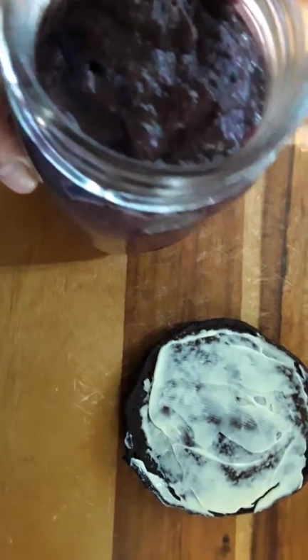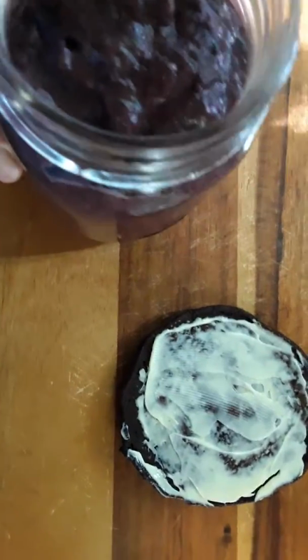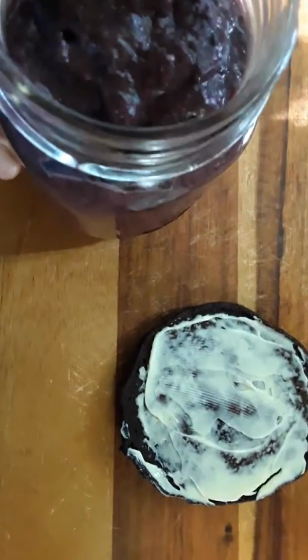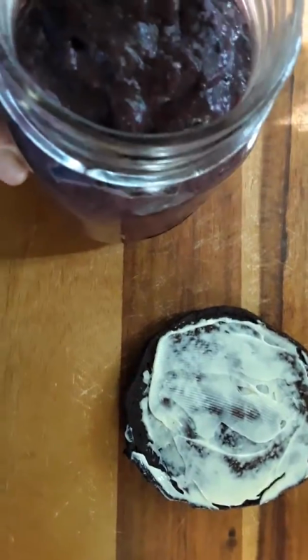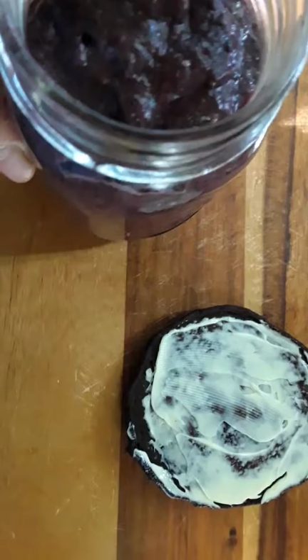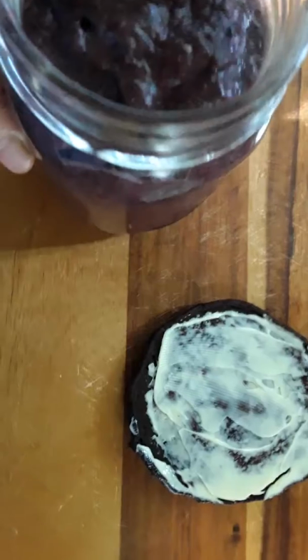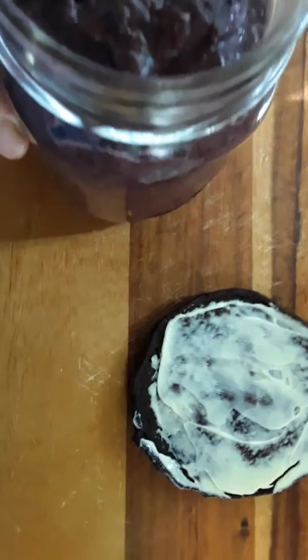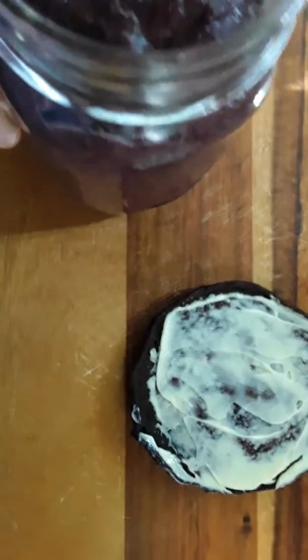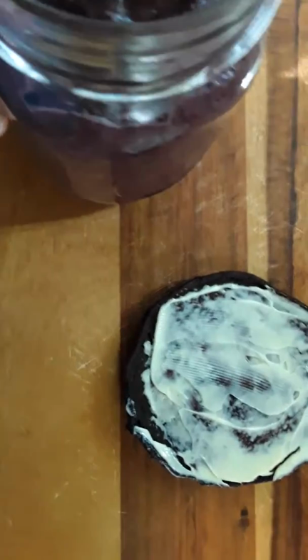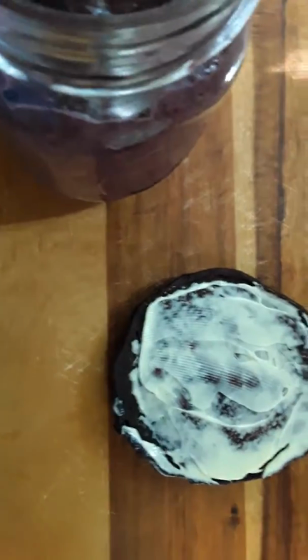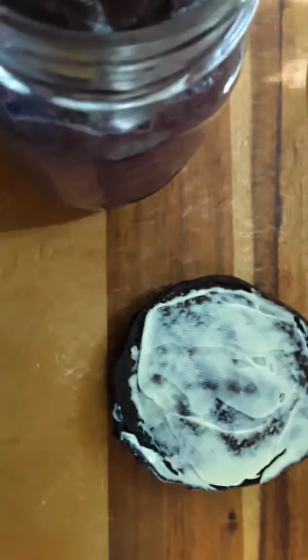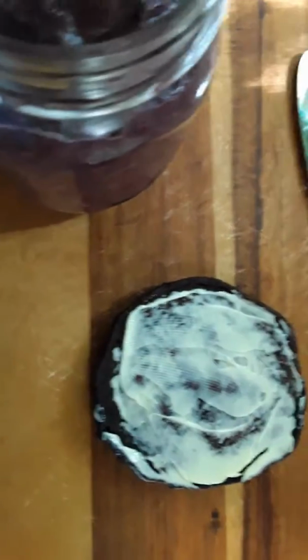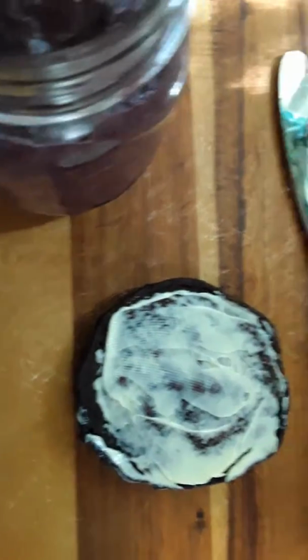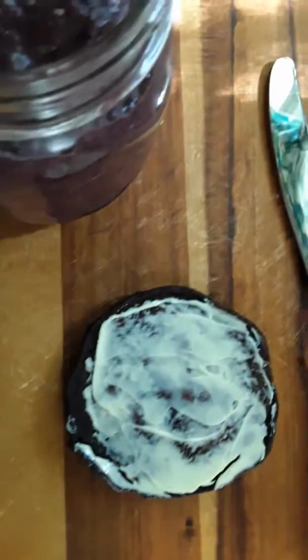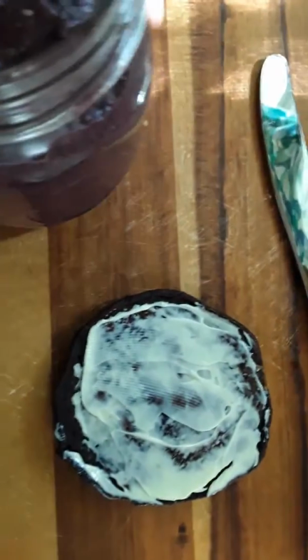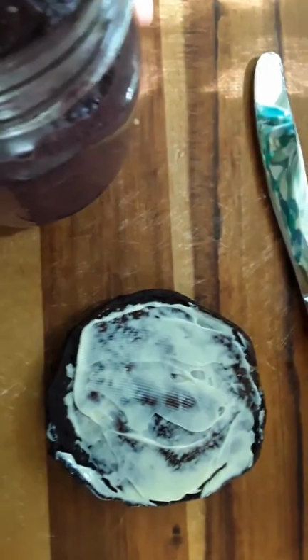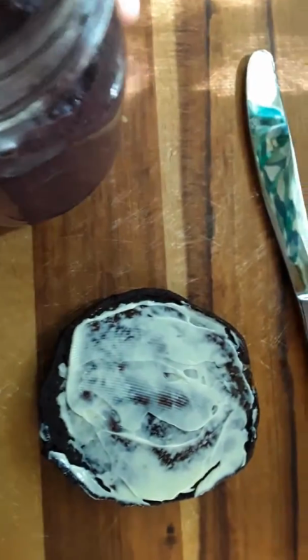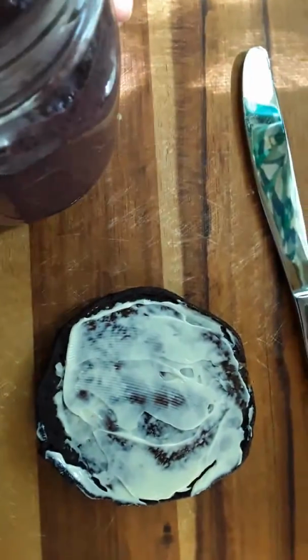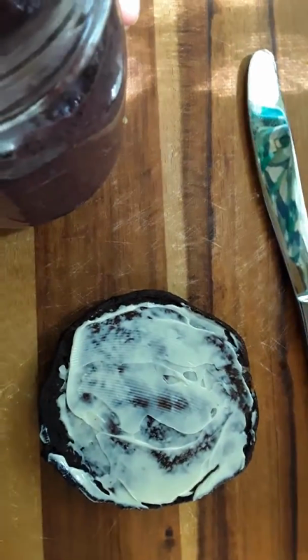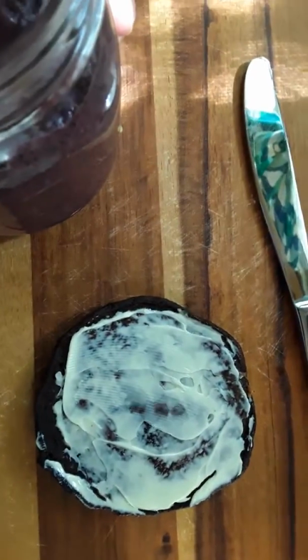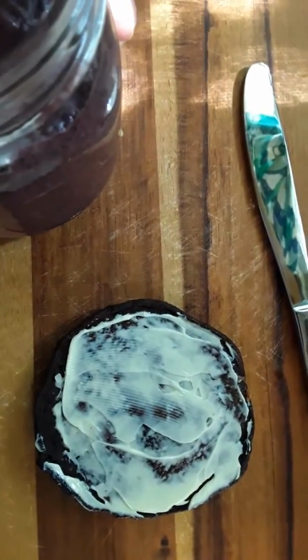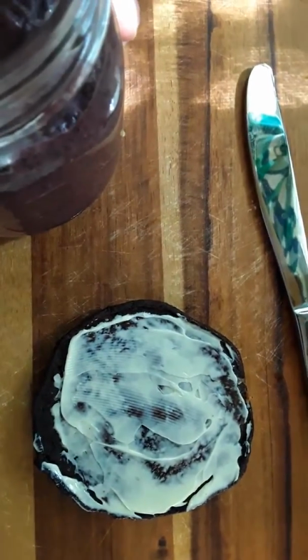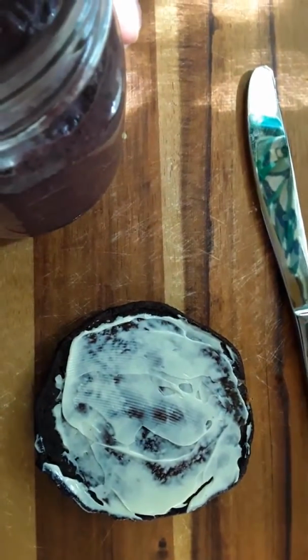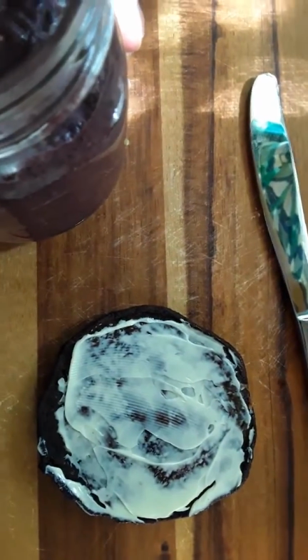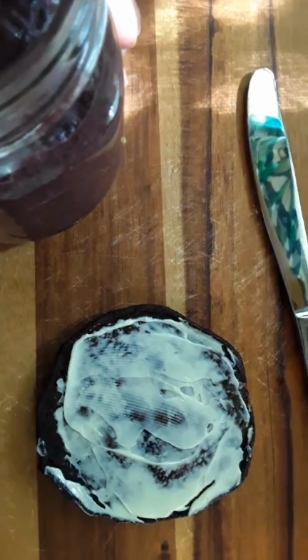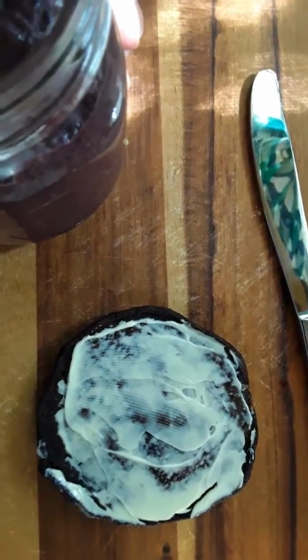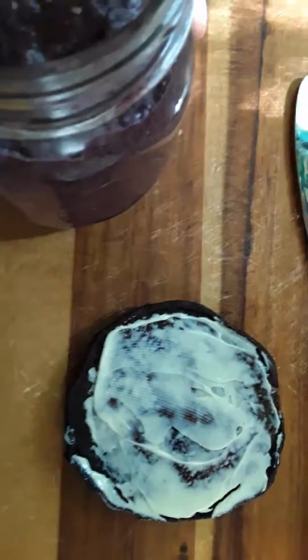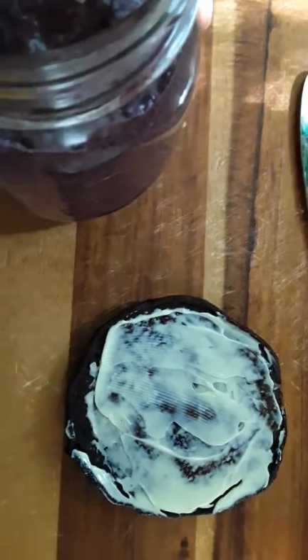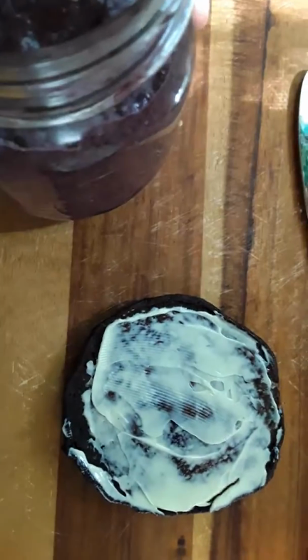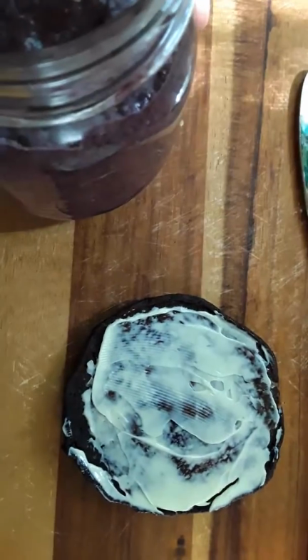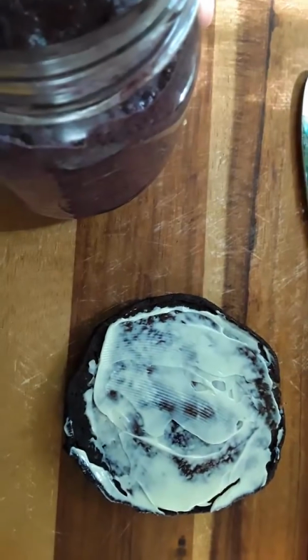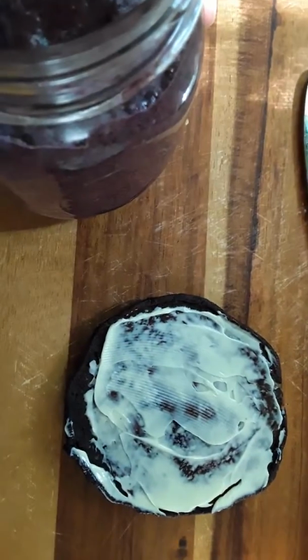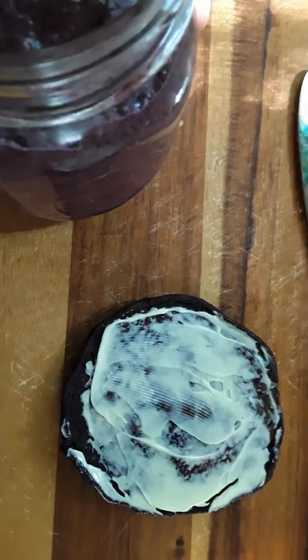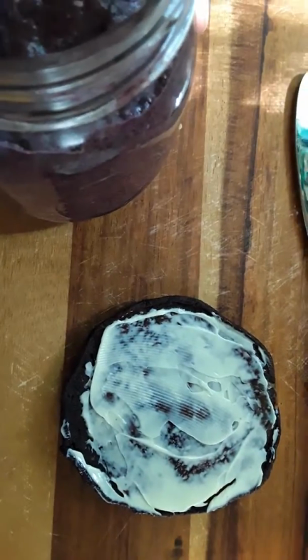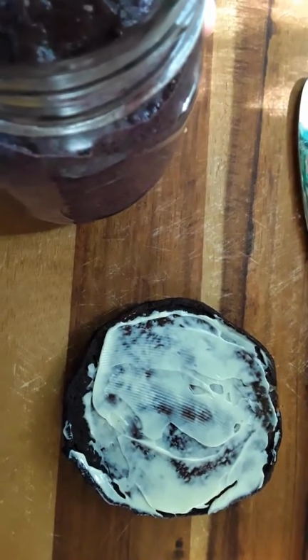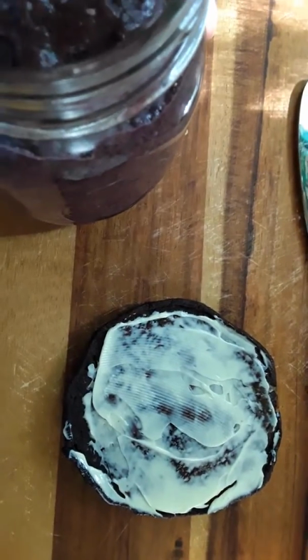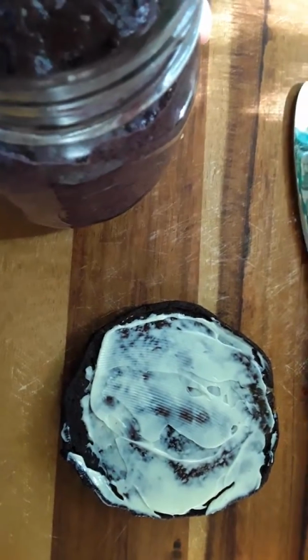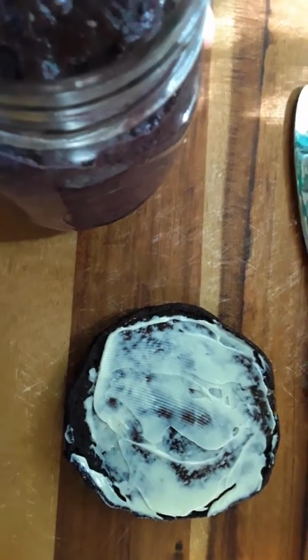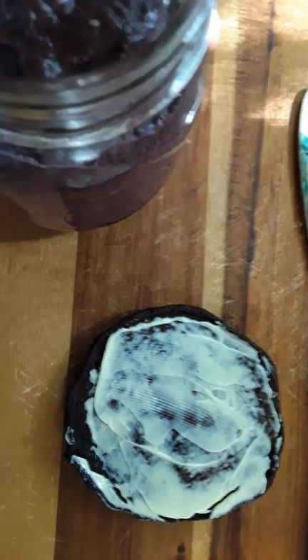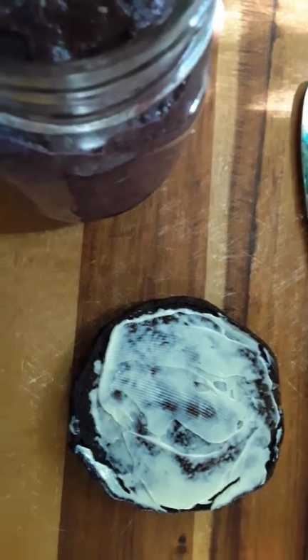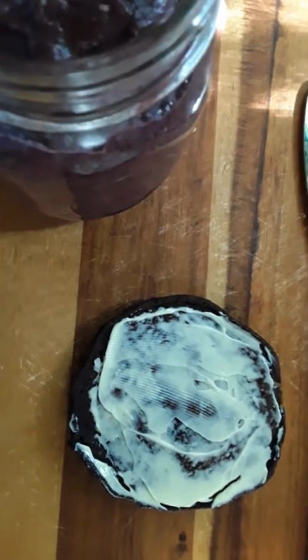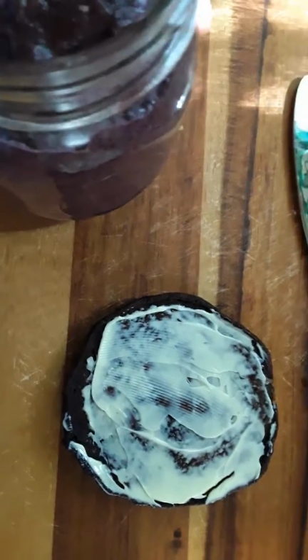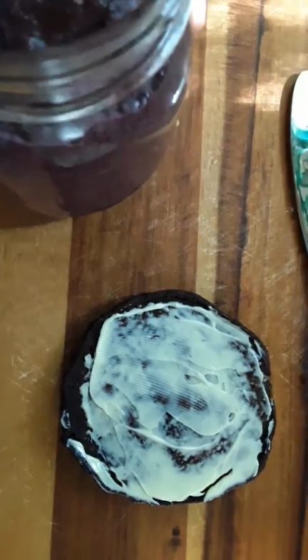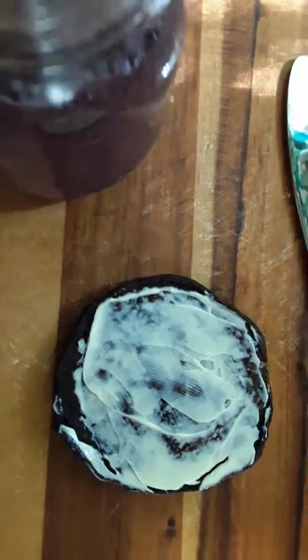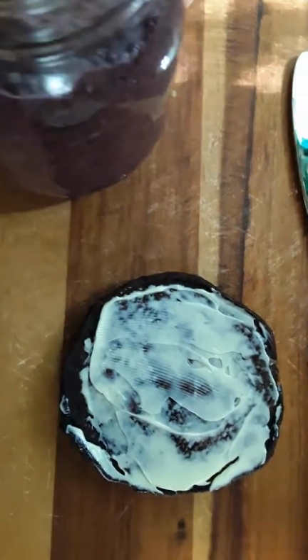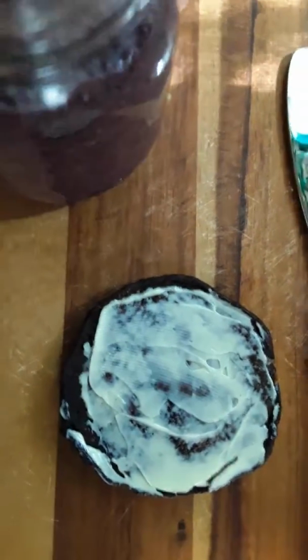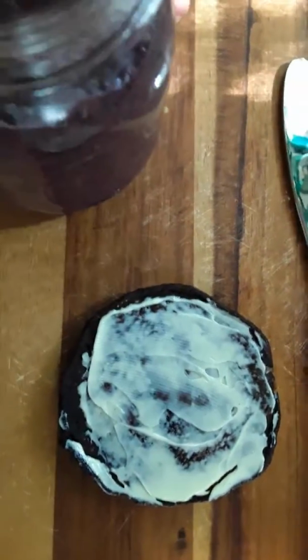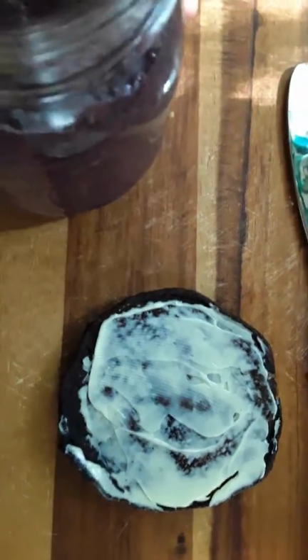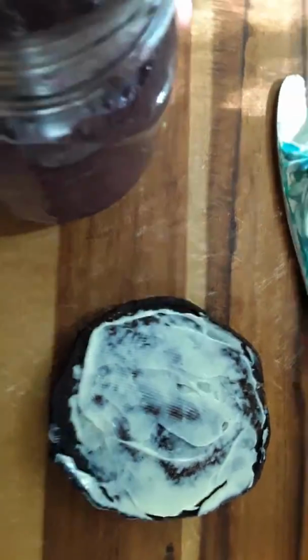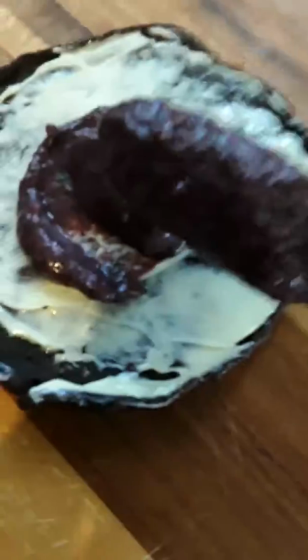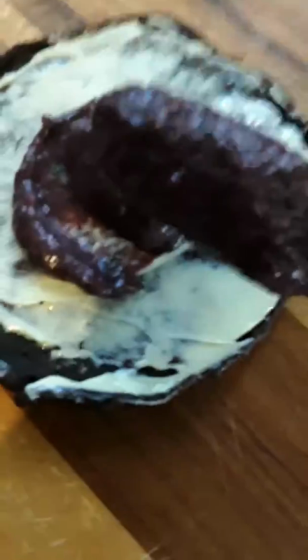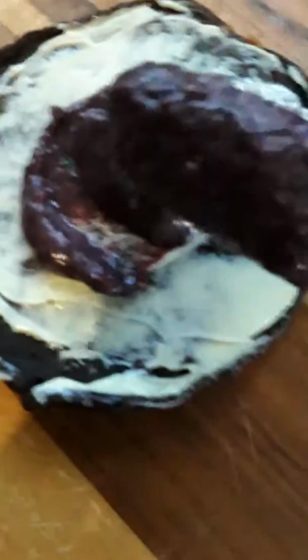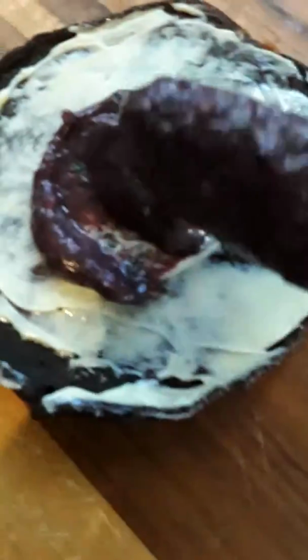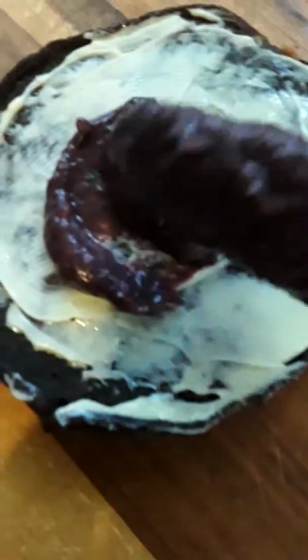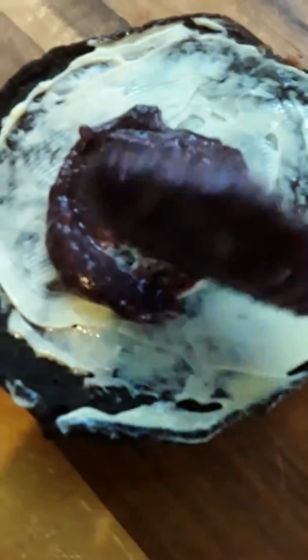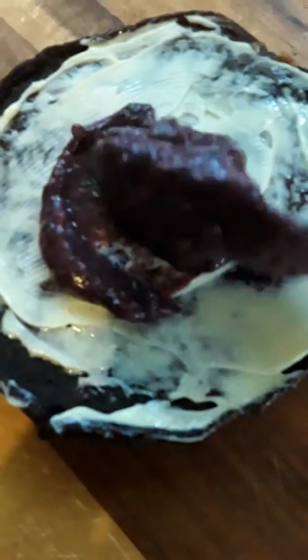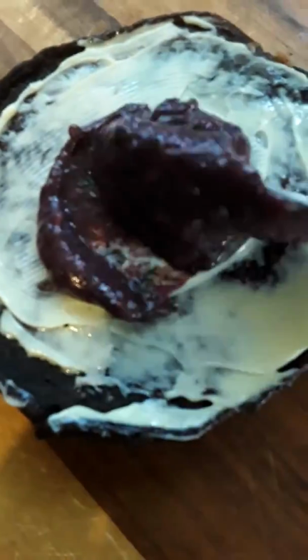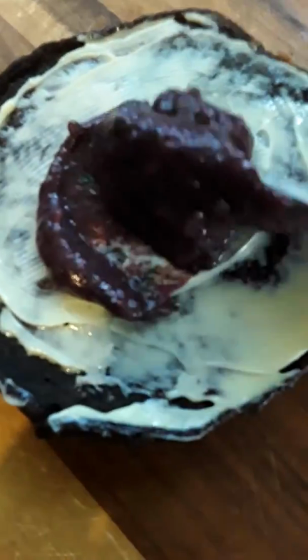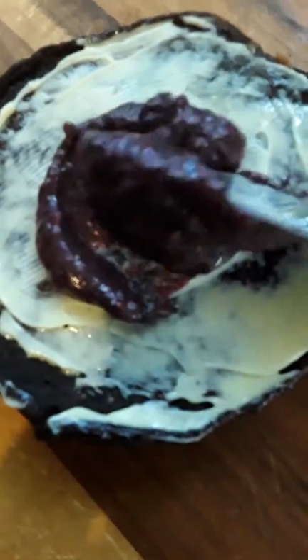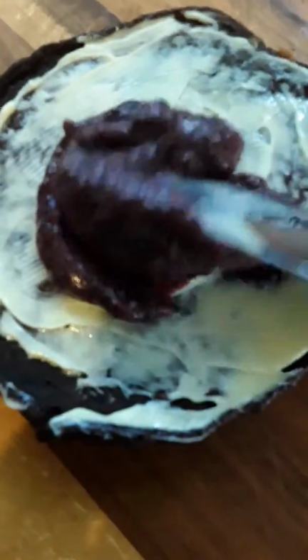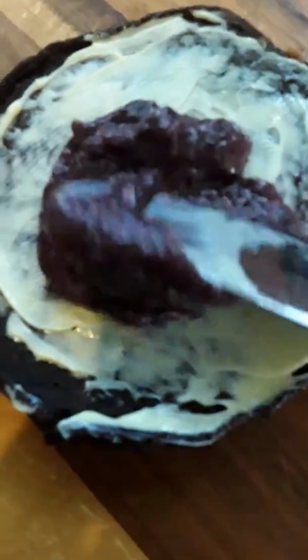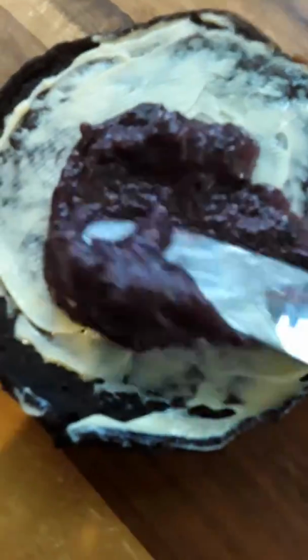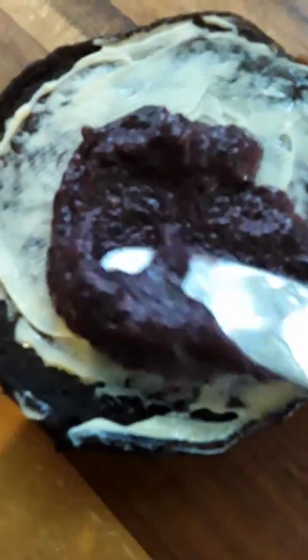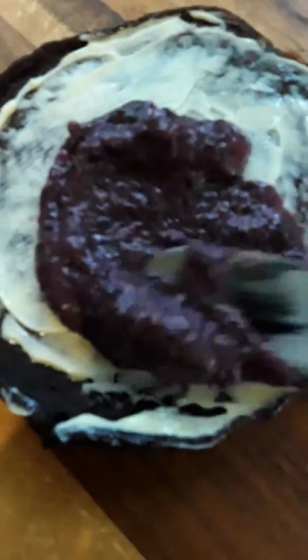And here's our pancake with some spread. Here's our spread.